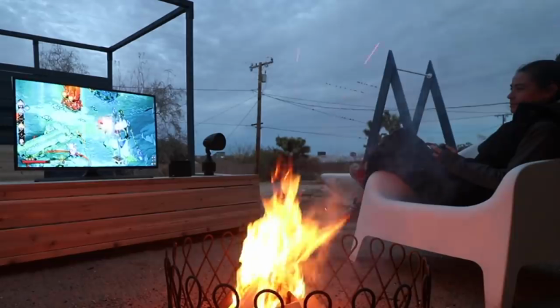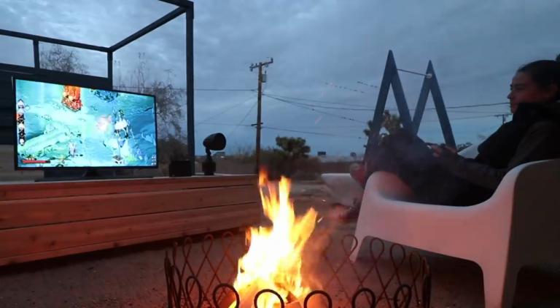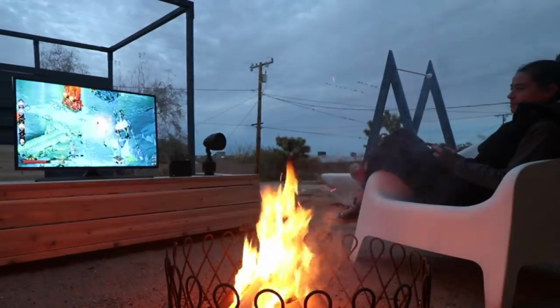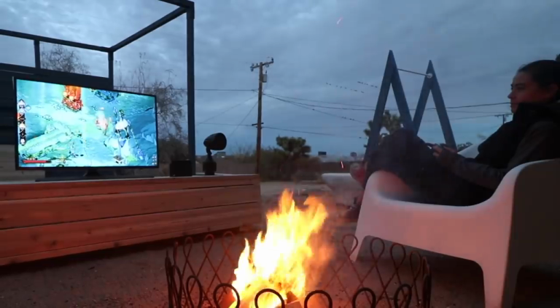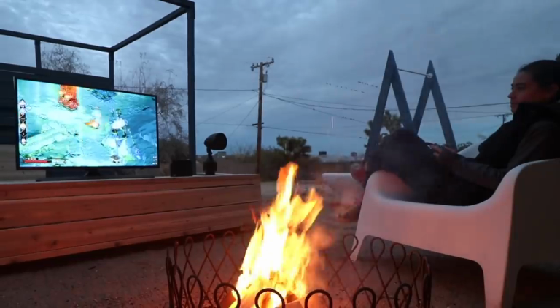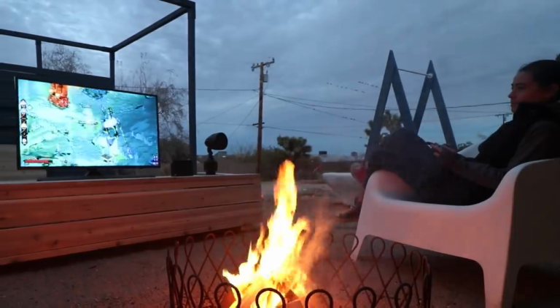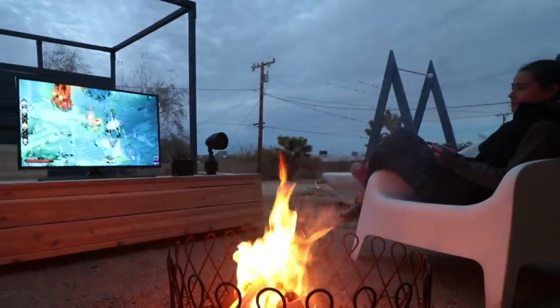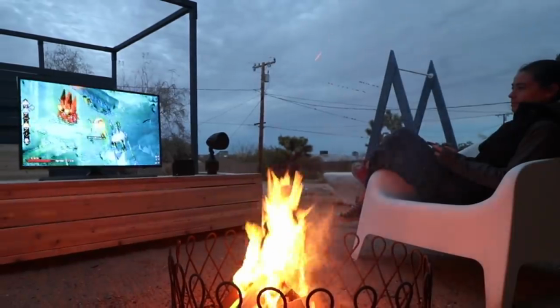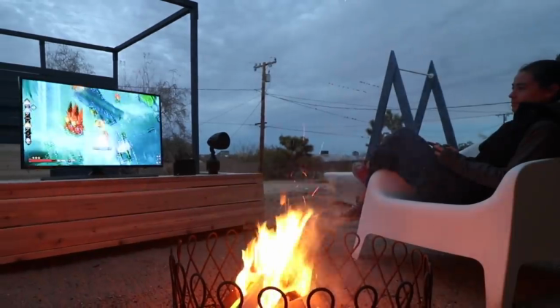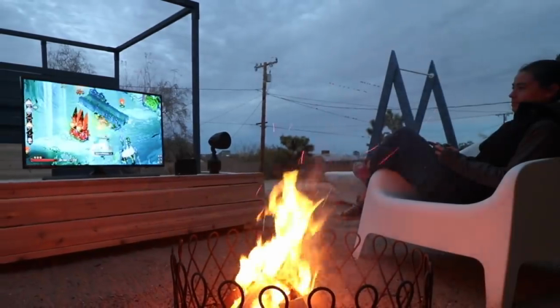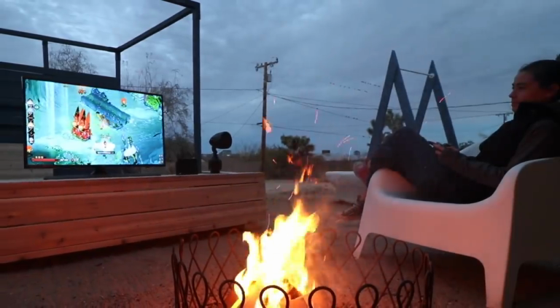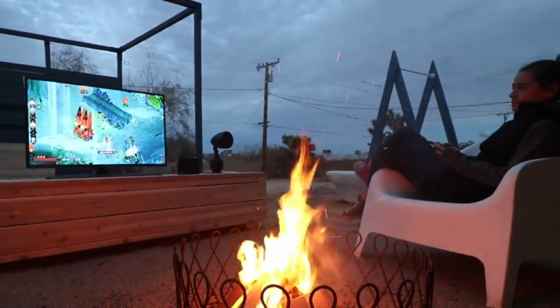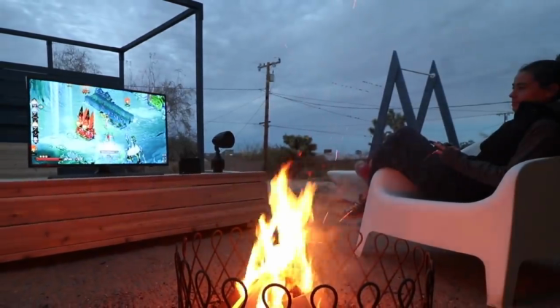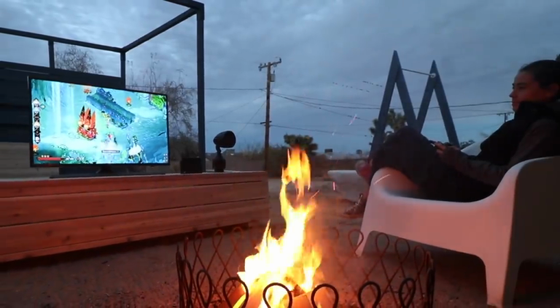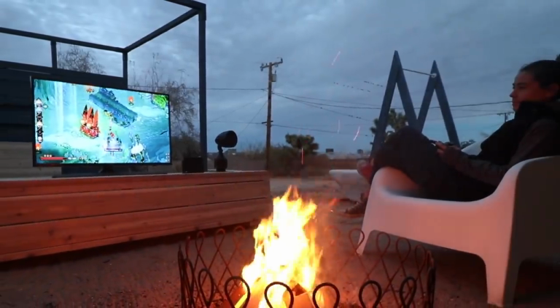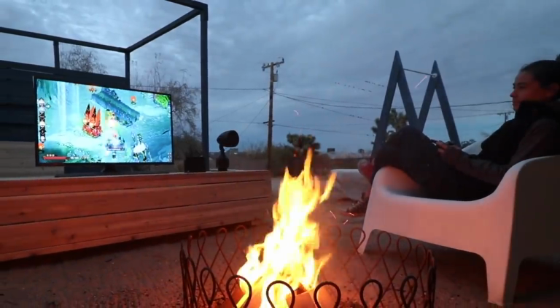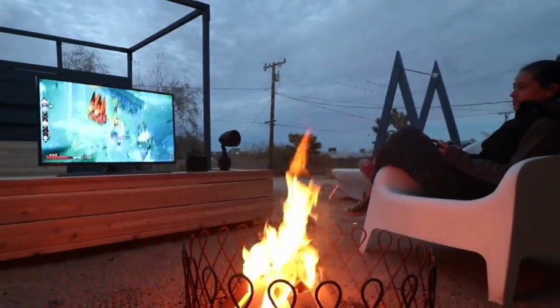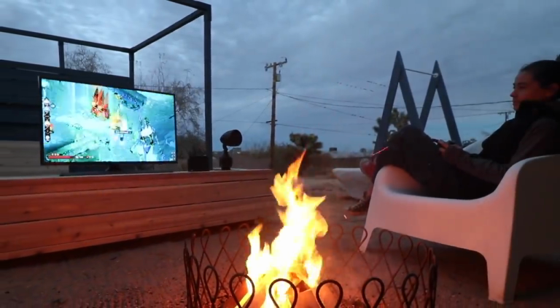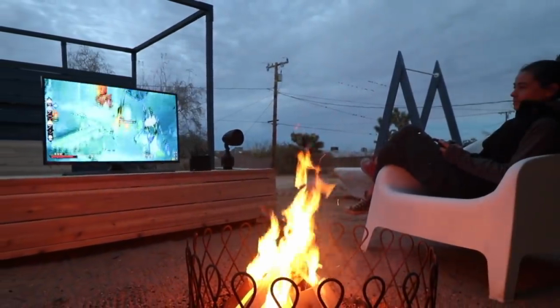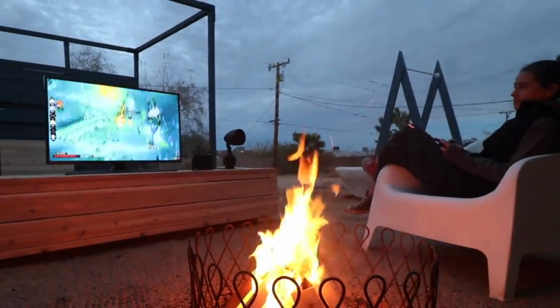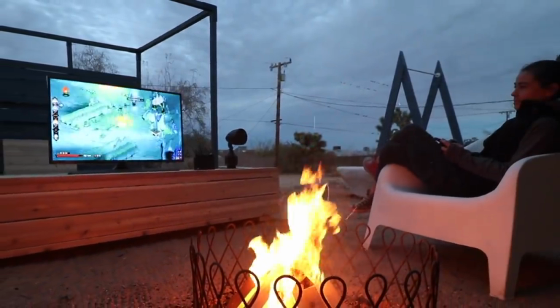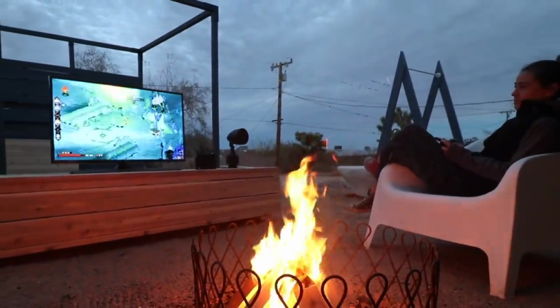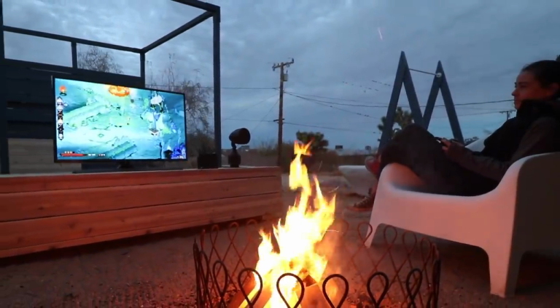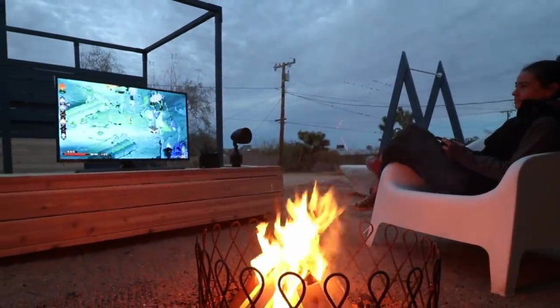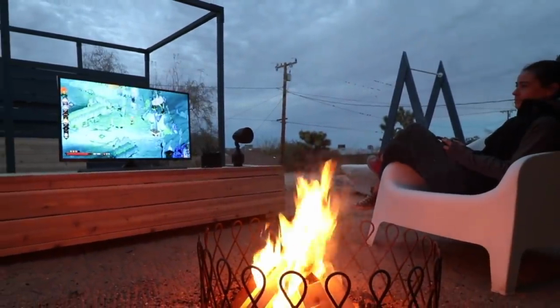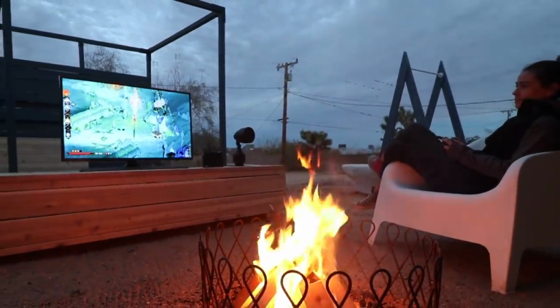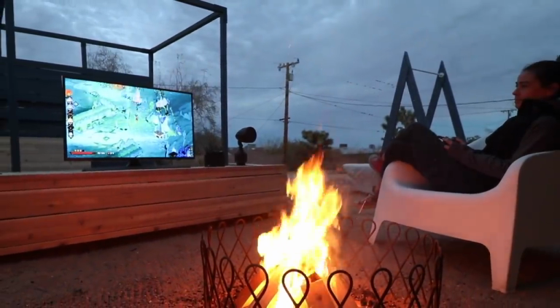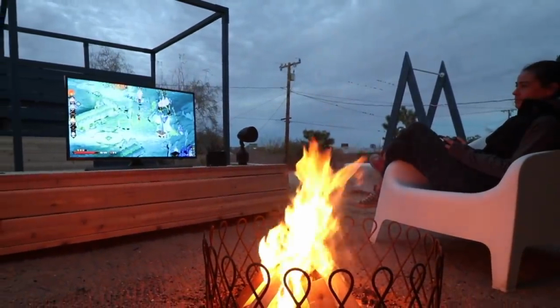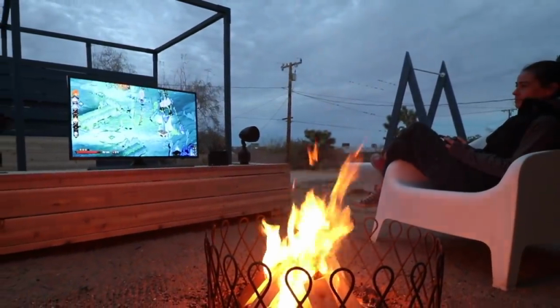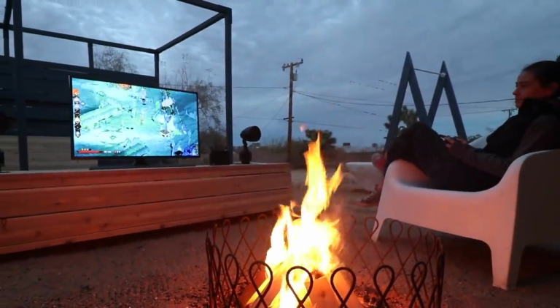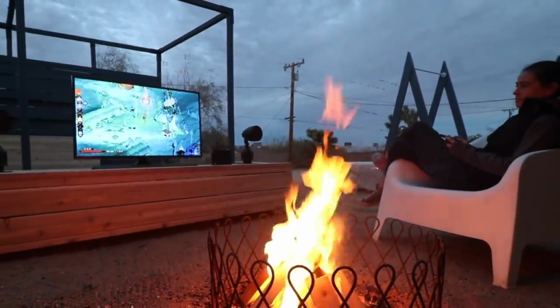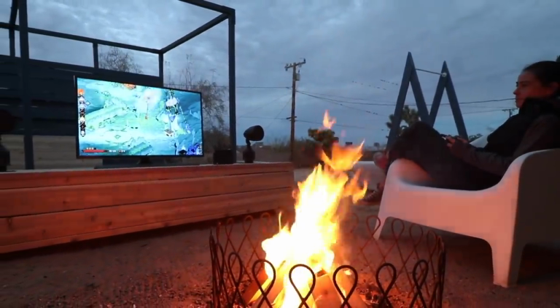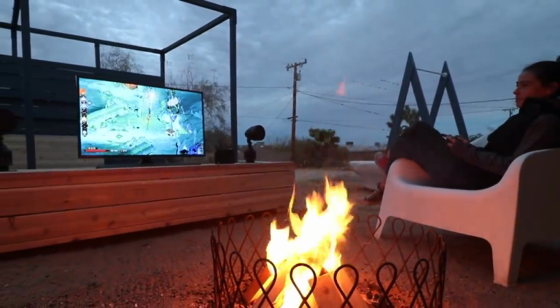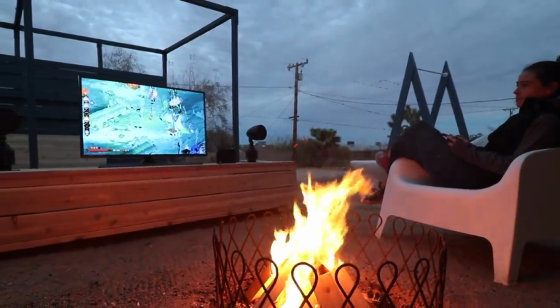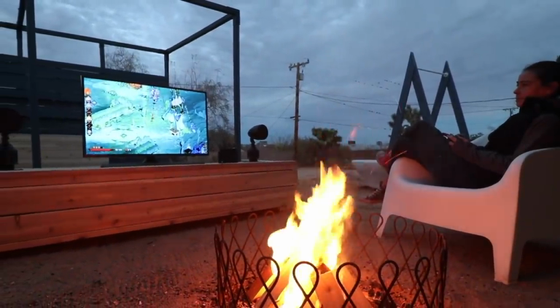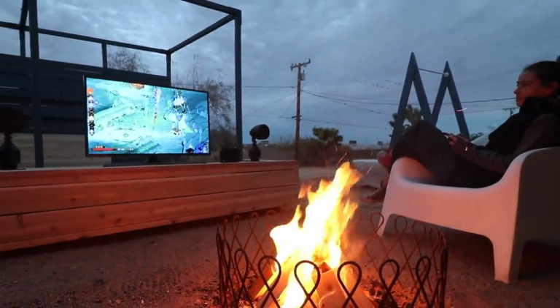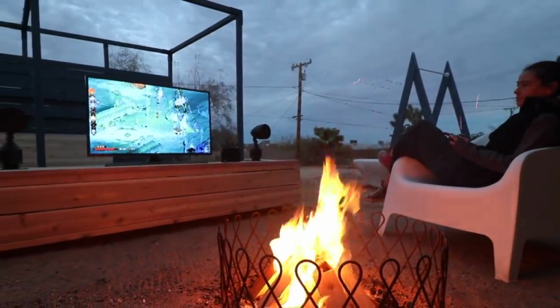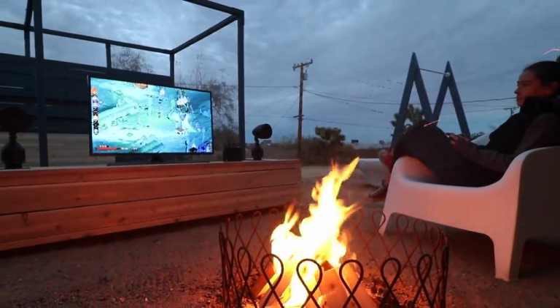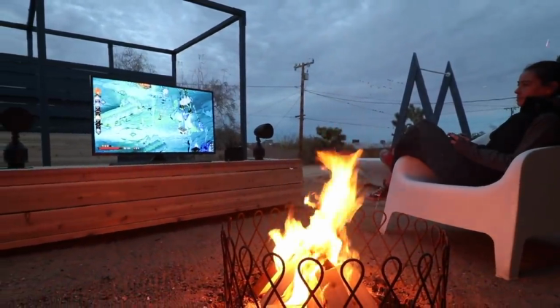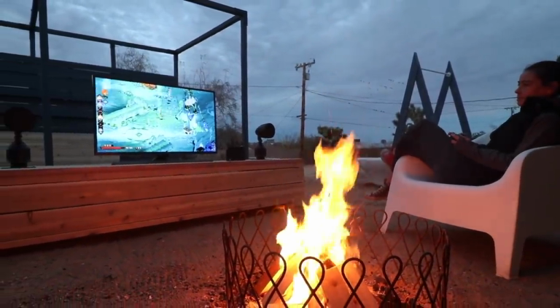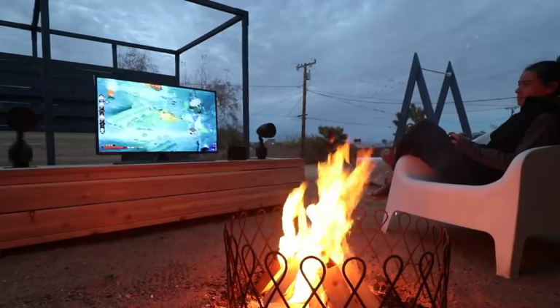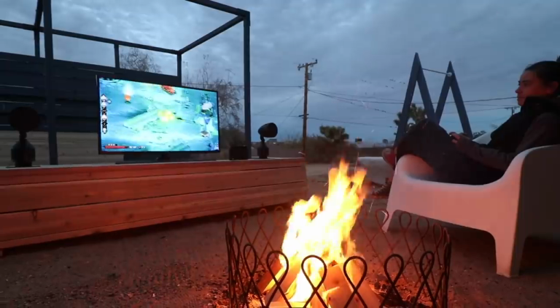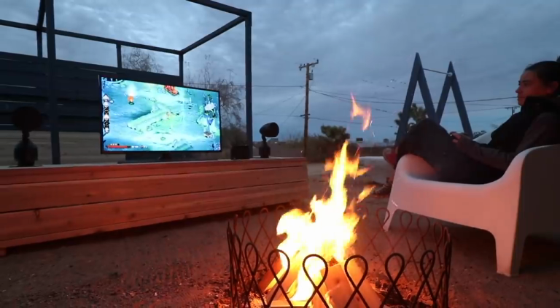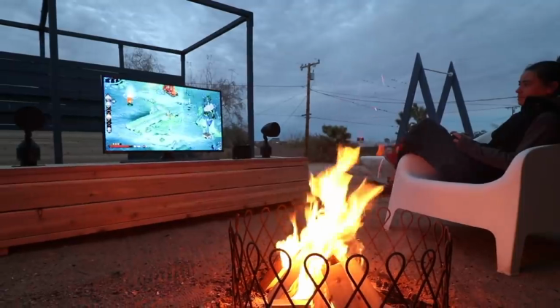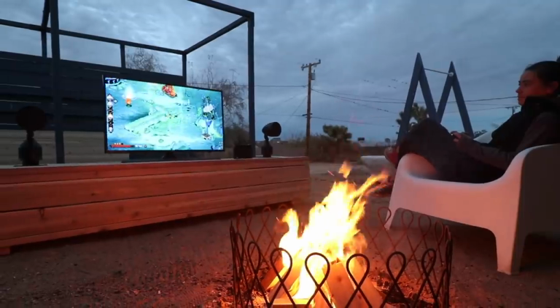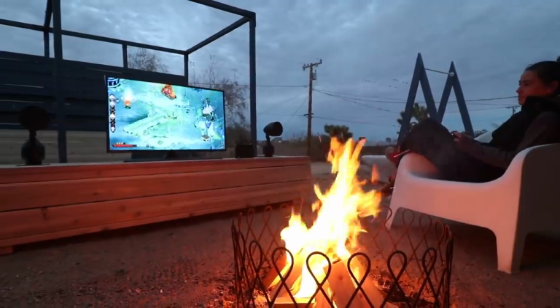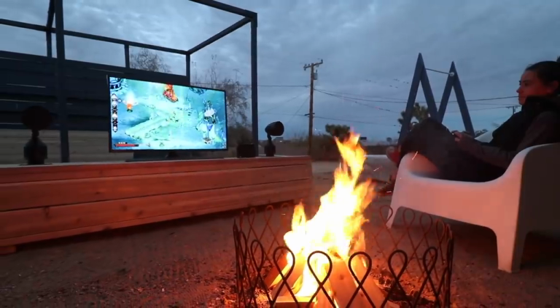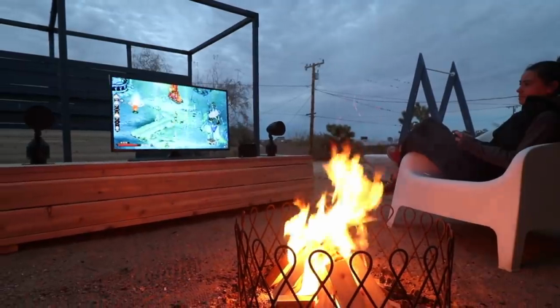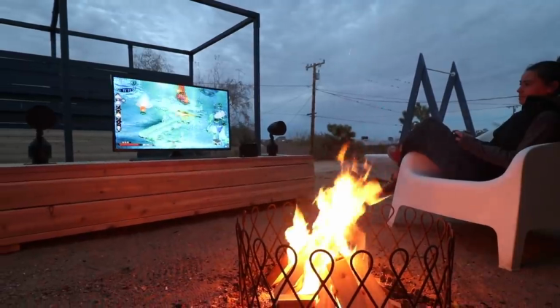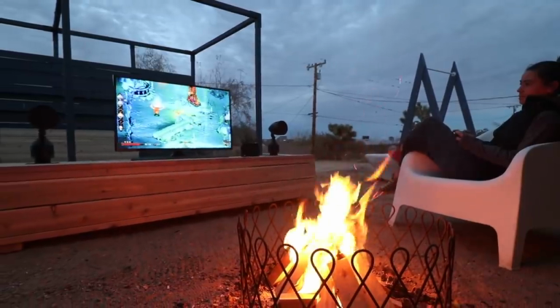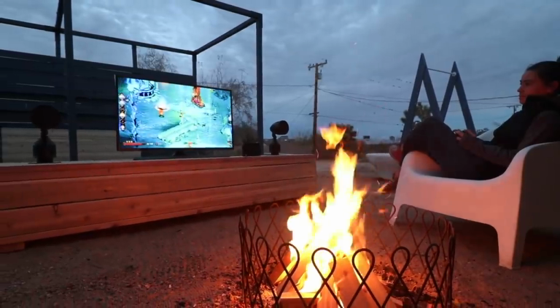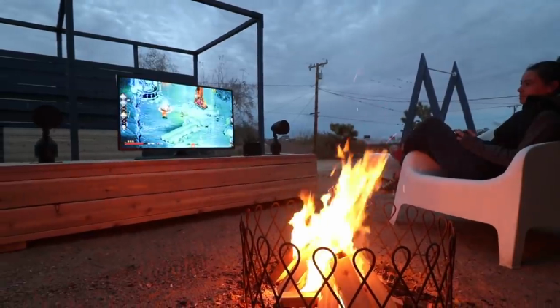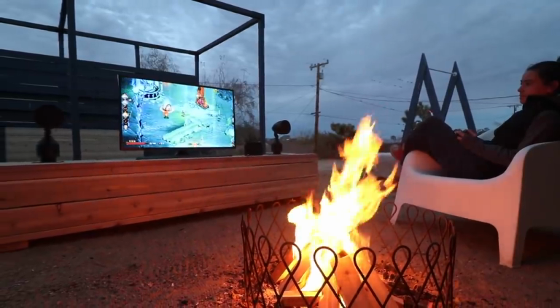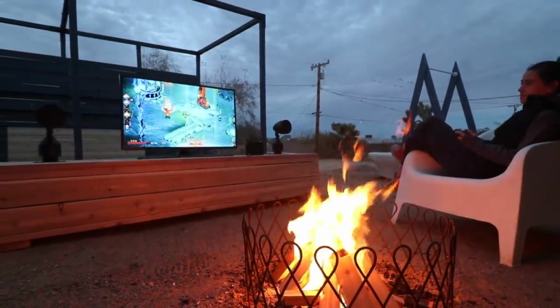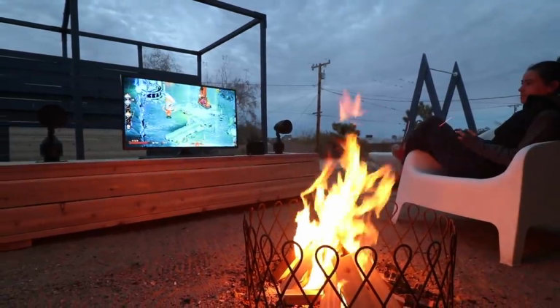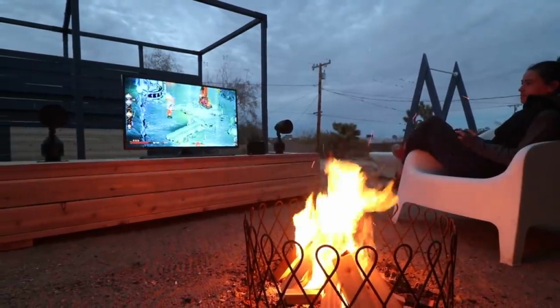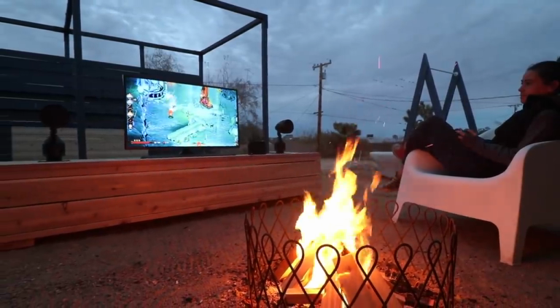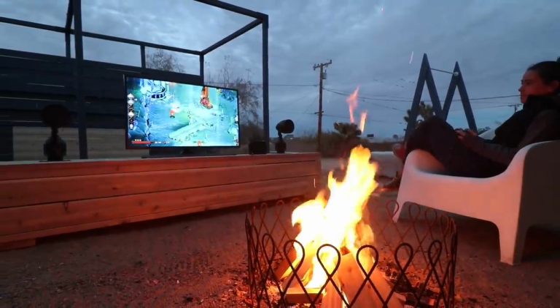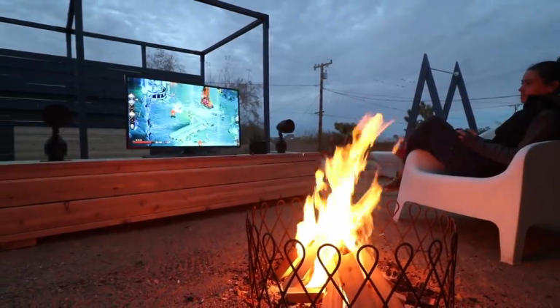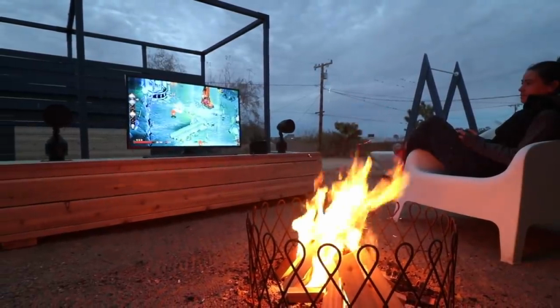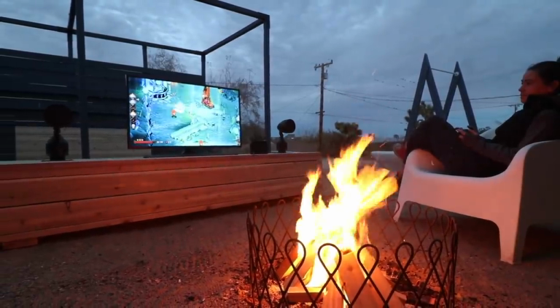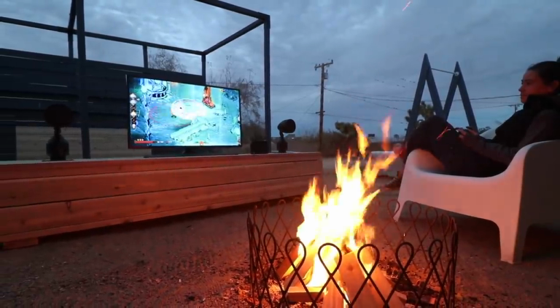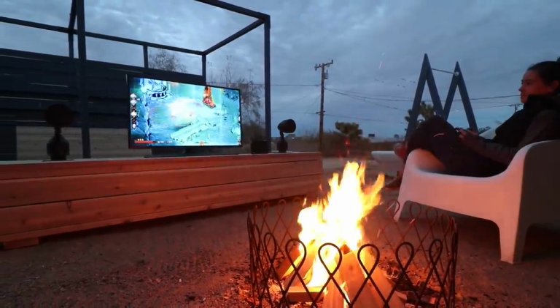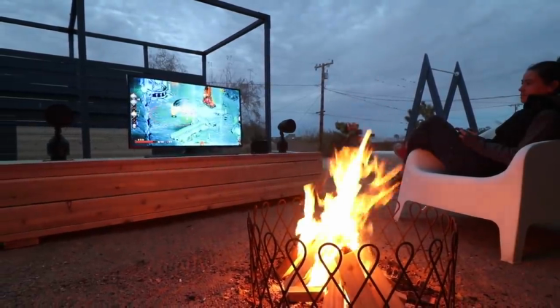Today, we're going to make an outdoor entertainment center. This is a really fast and easy DIY project that doesn't require an electrician.